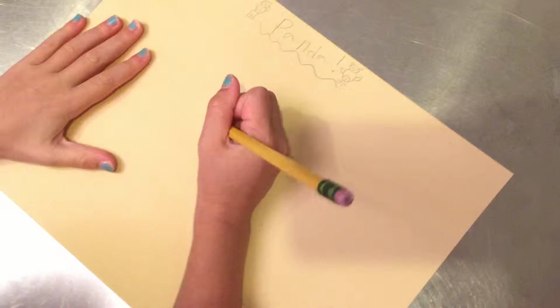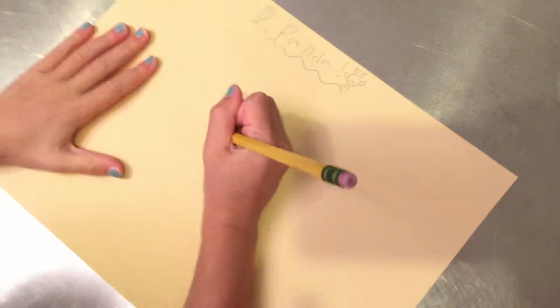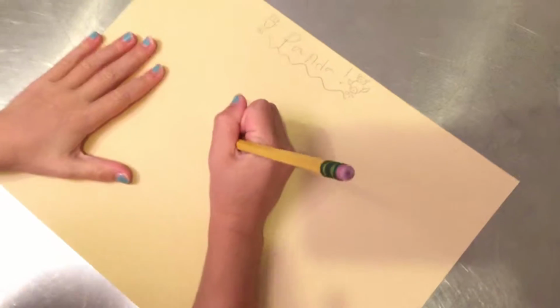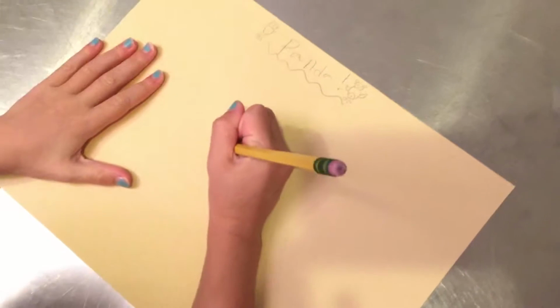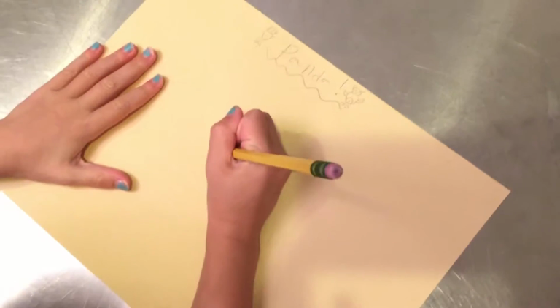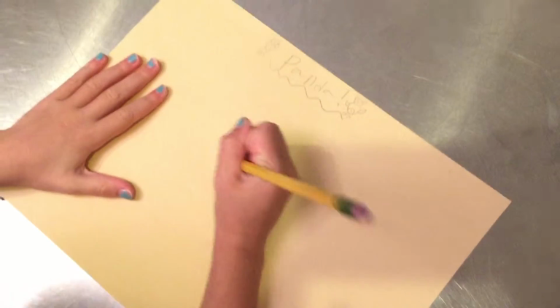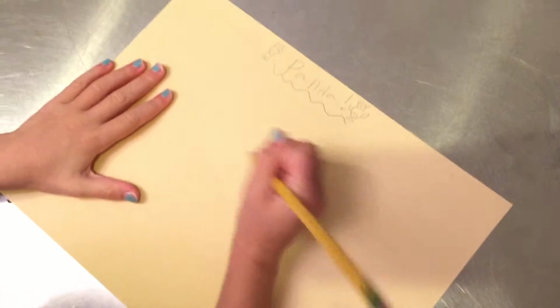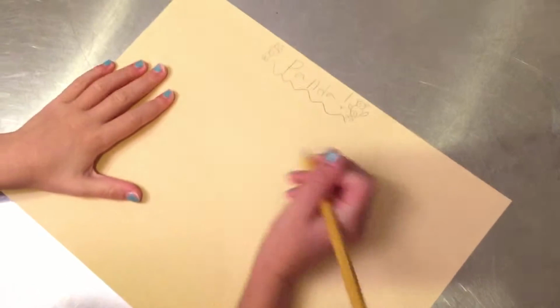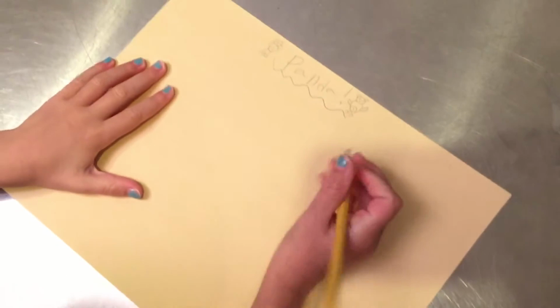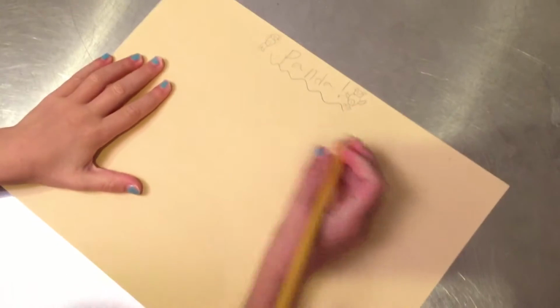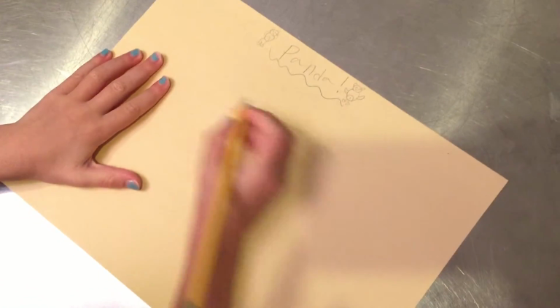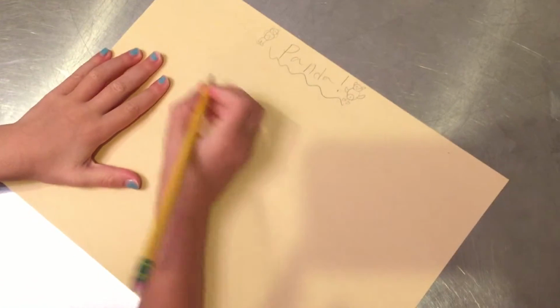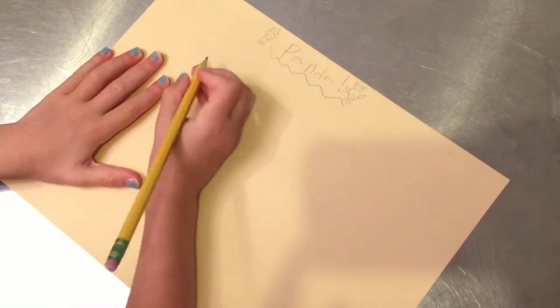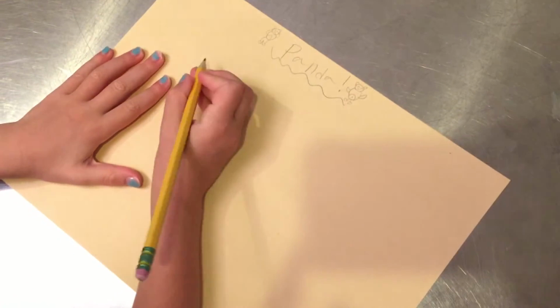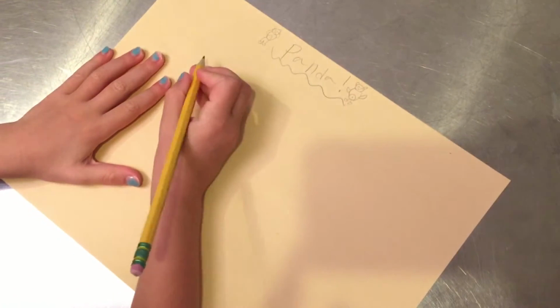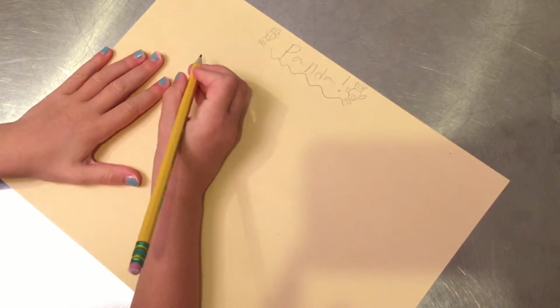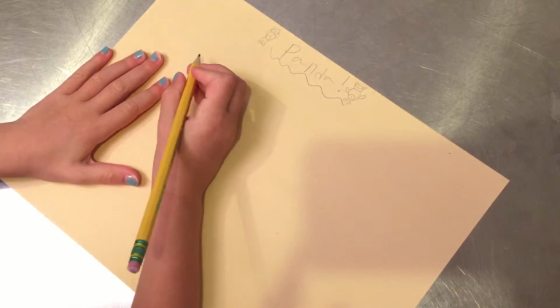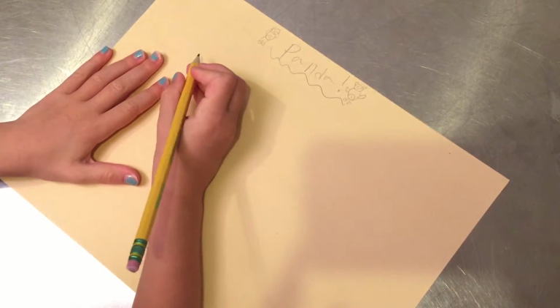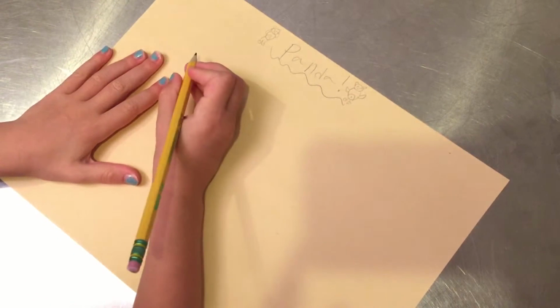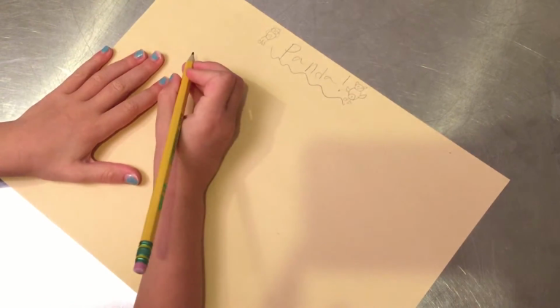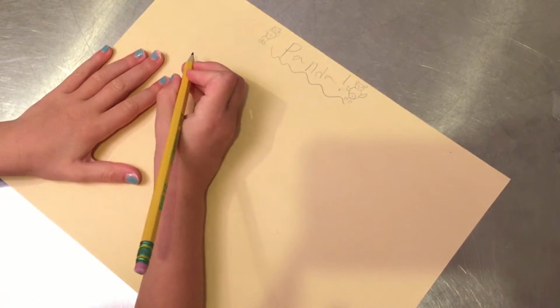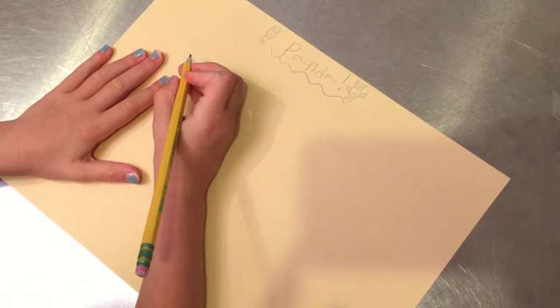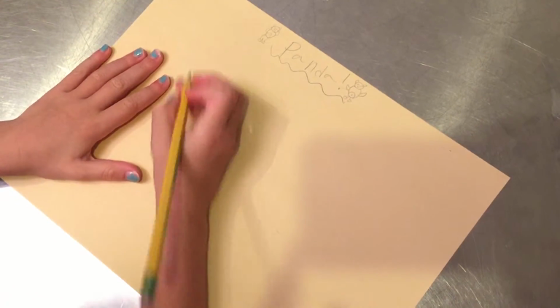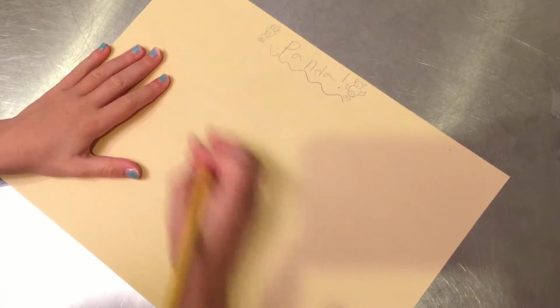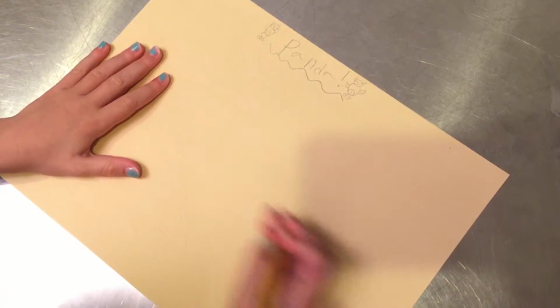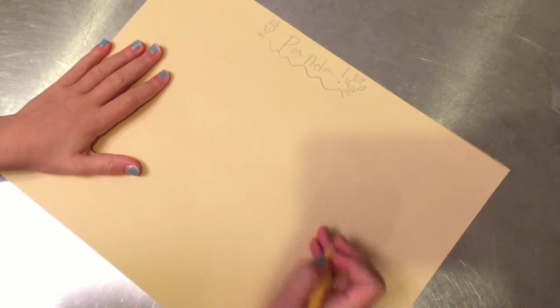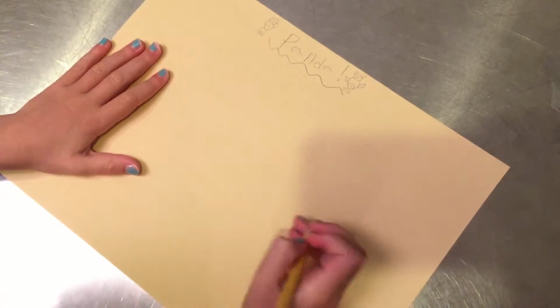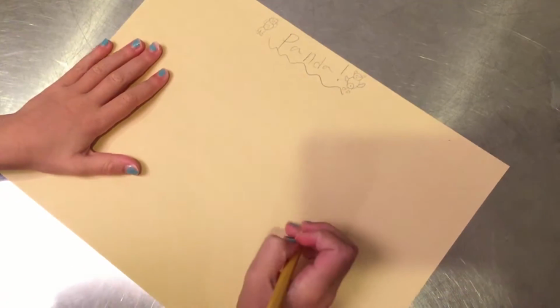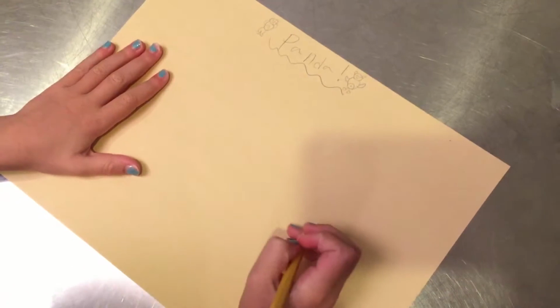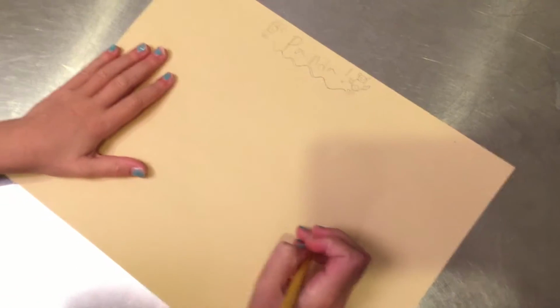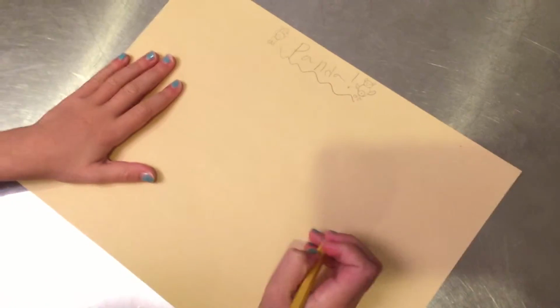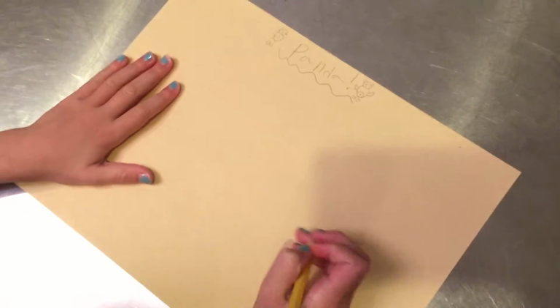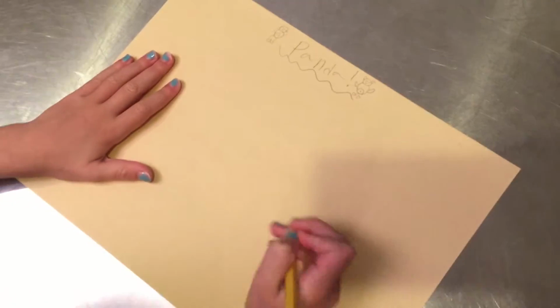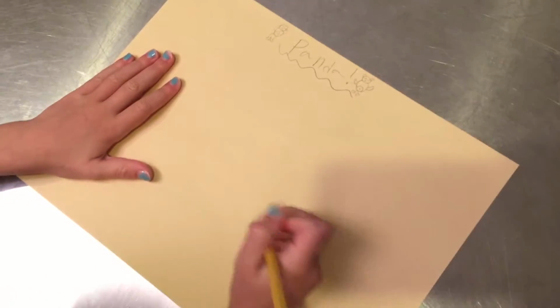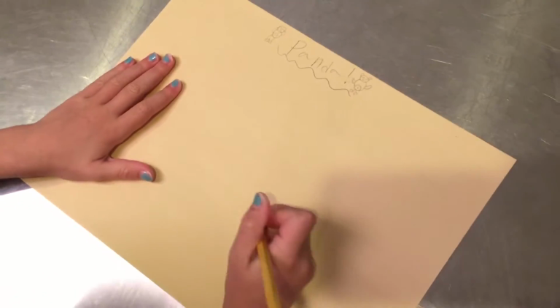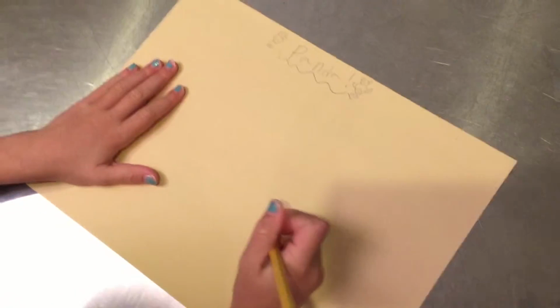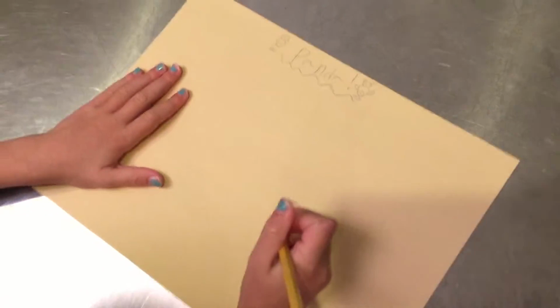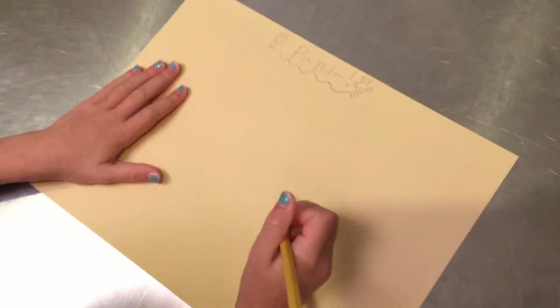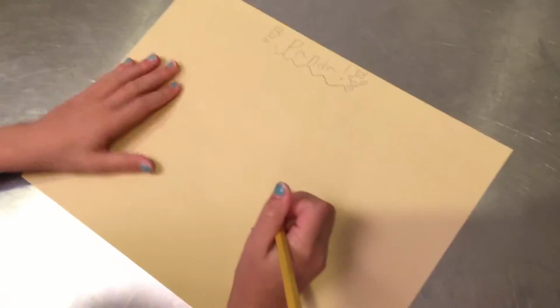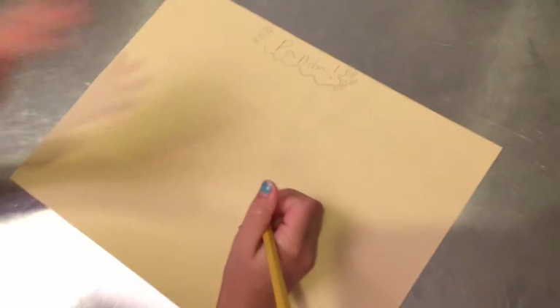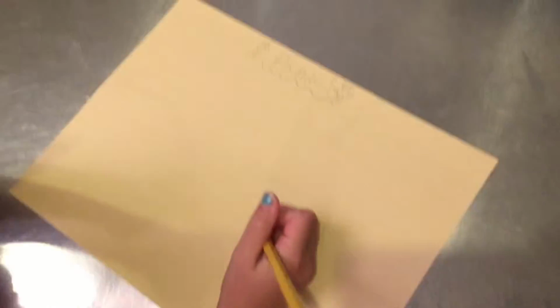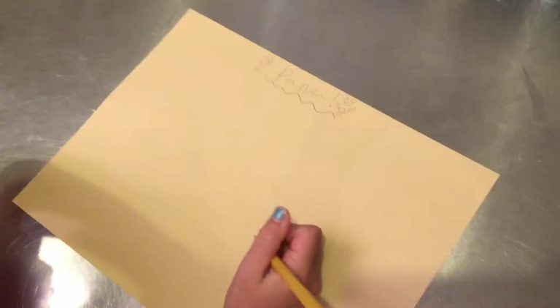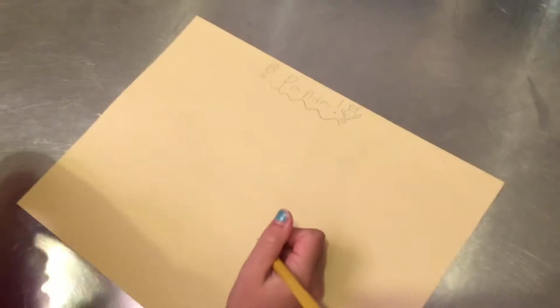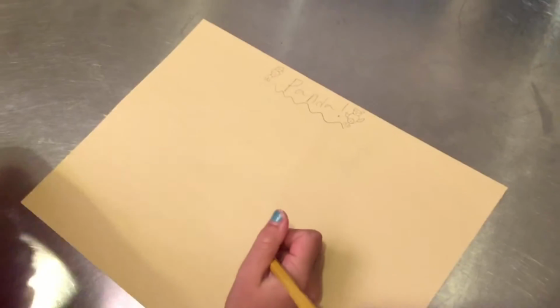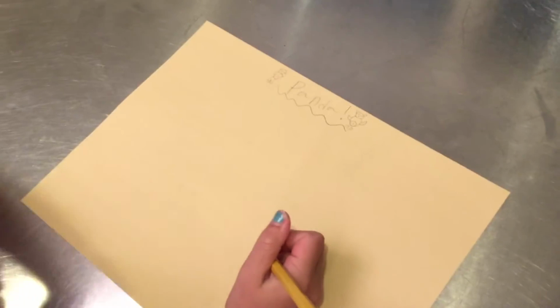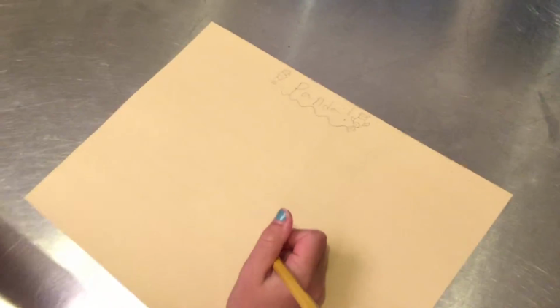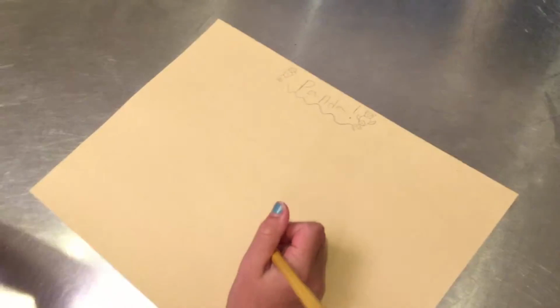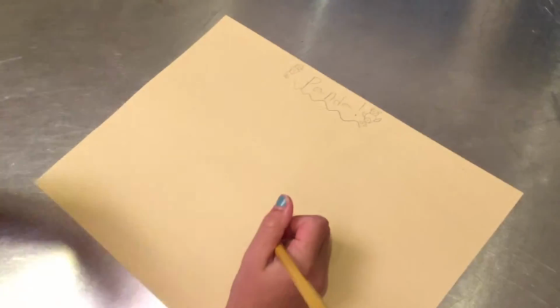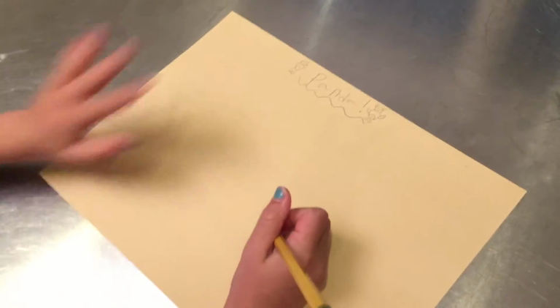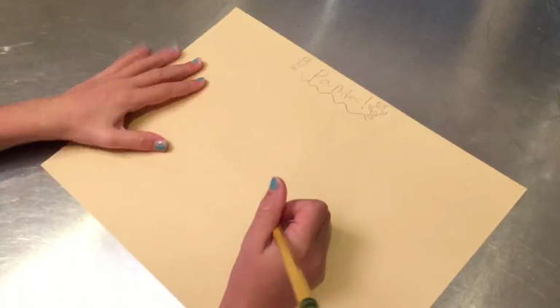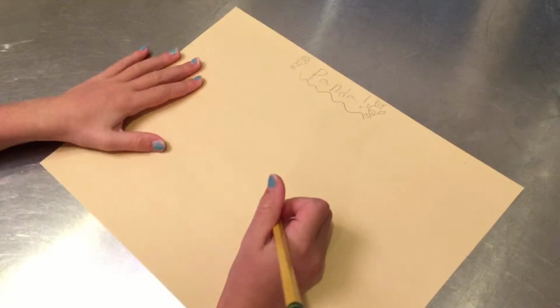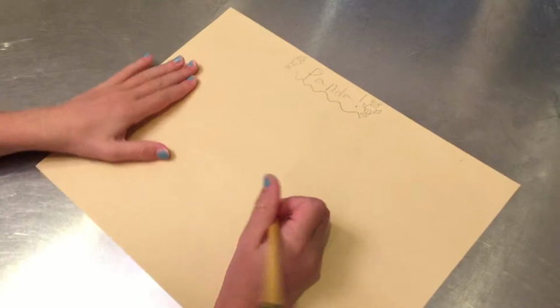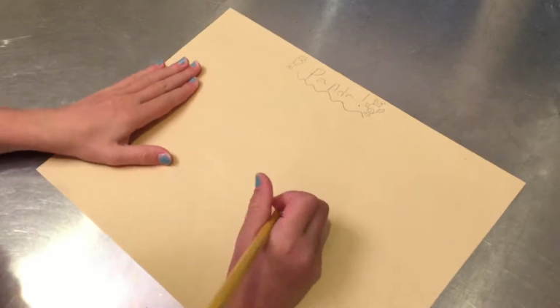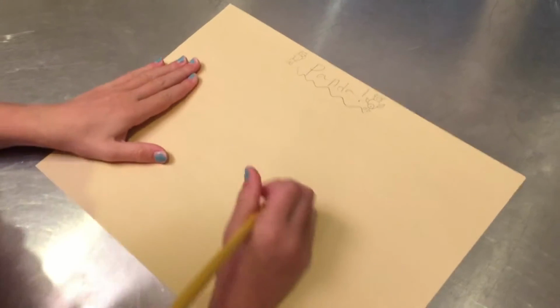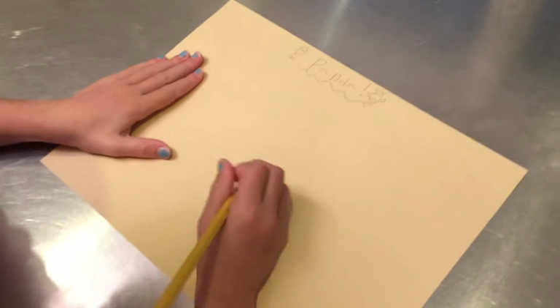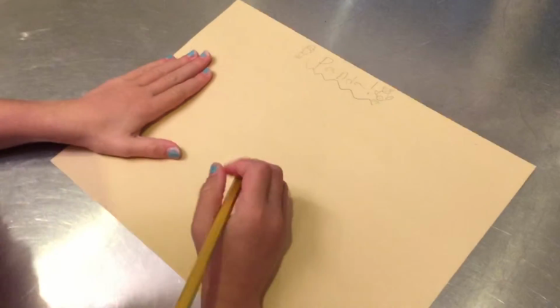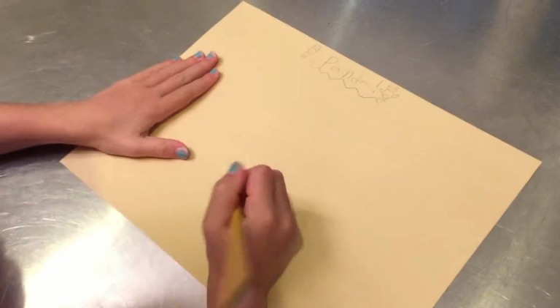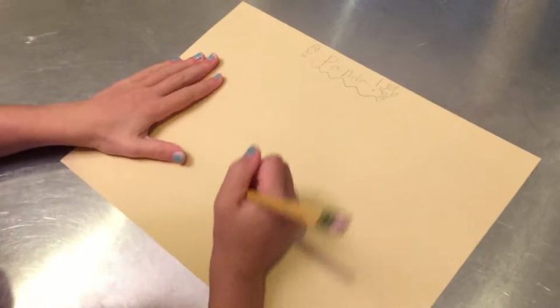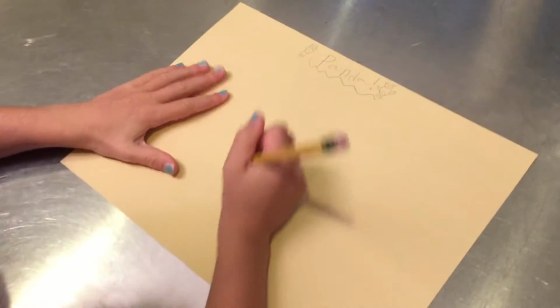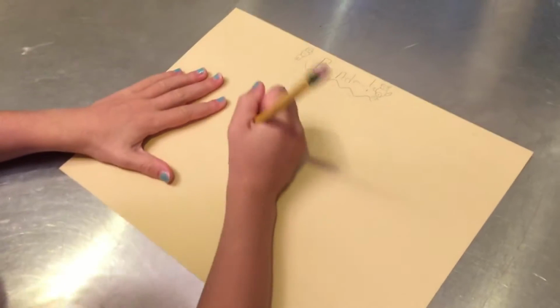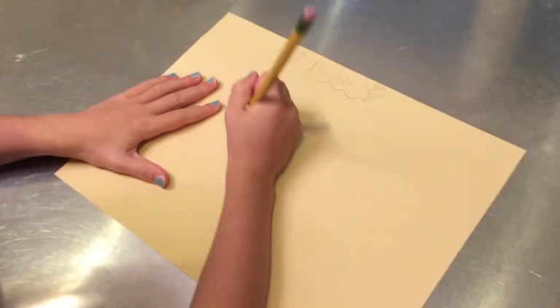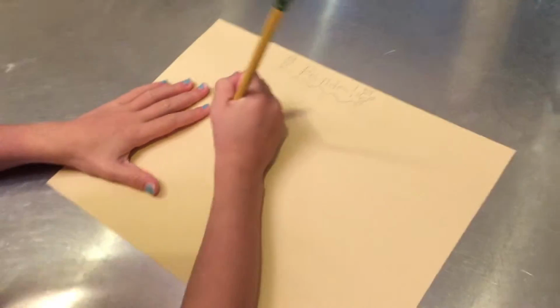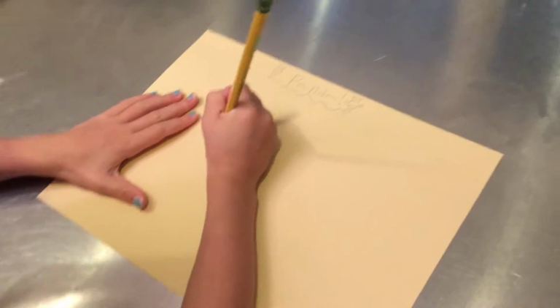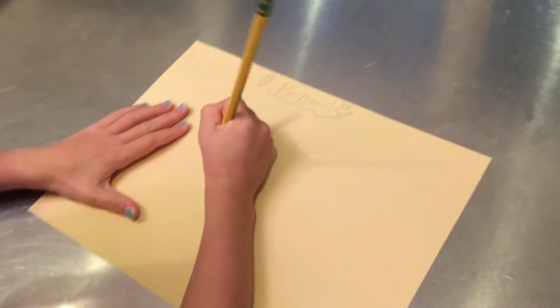So today we're going to draw our sweet, awesome panda — a cute panda, of course.